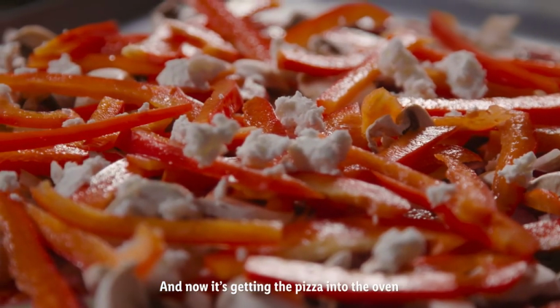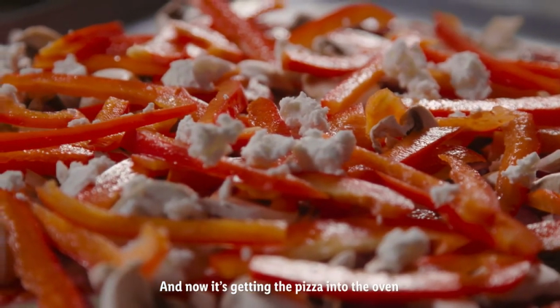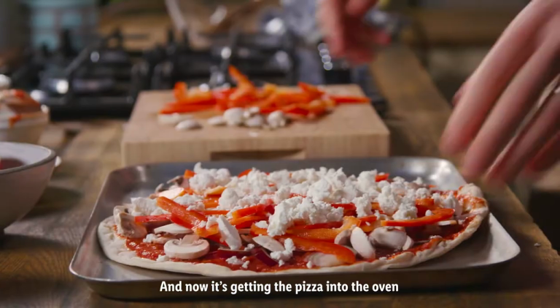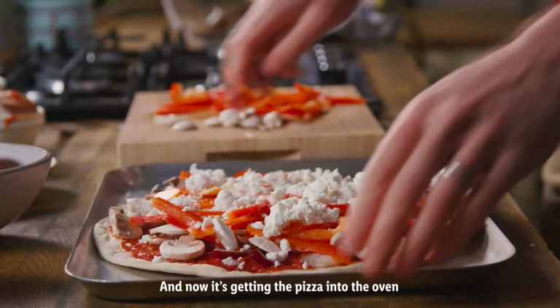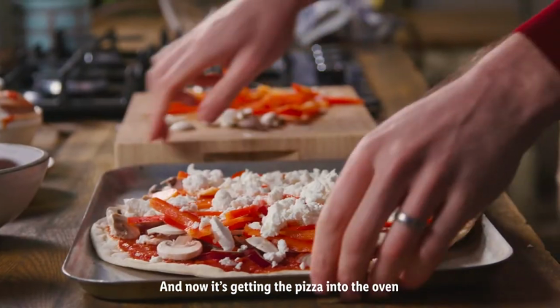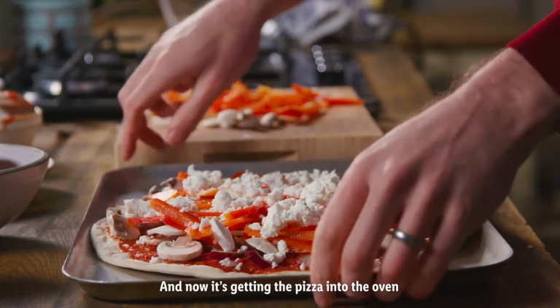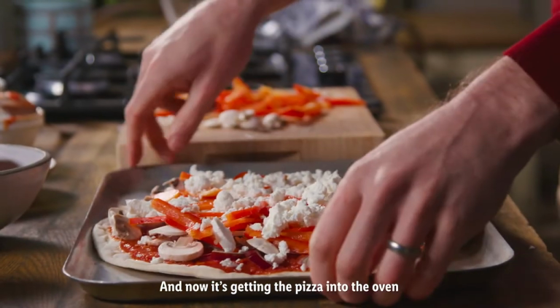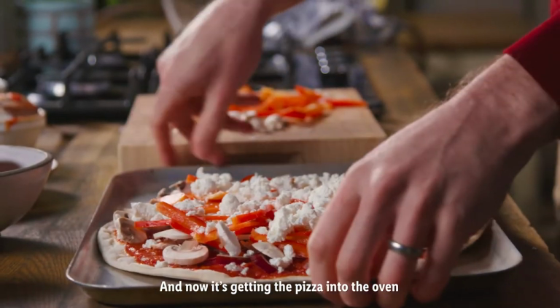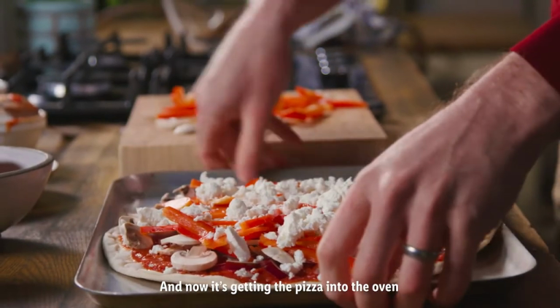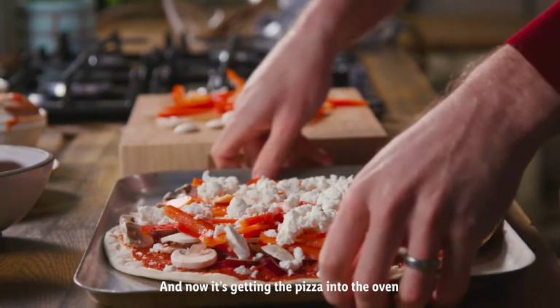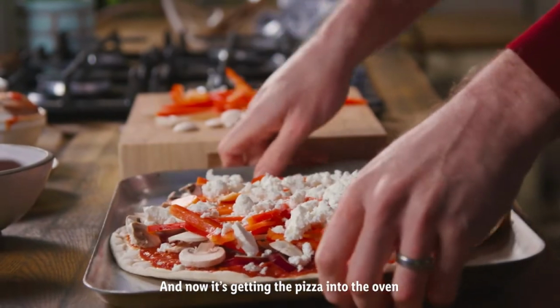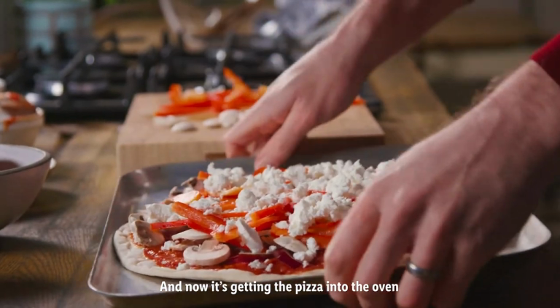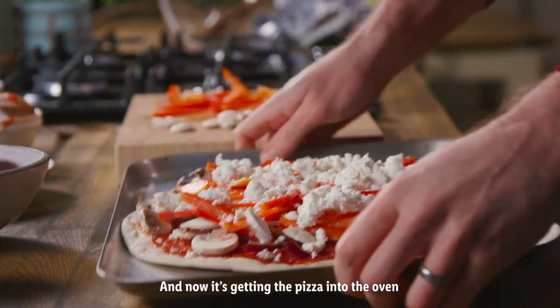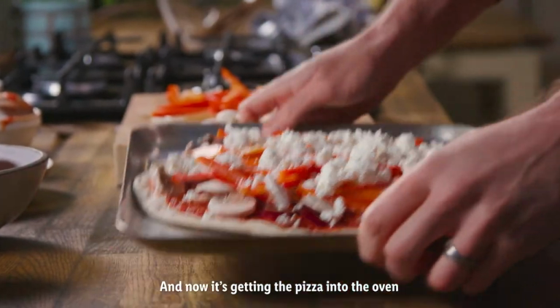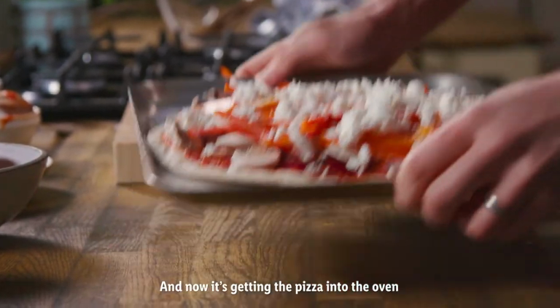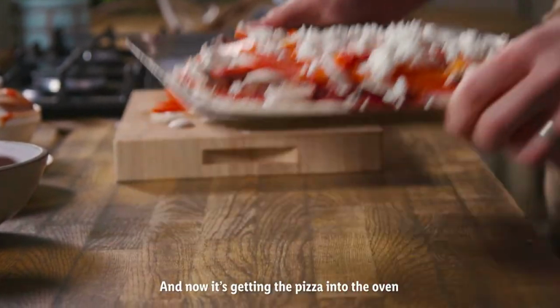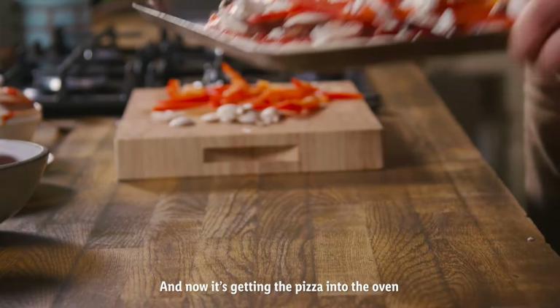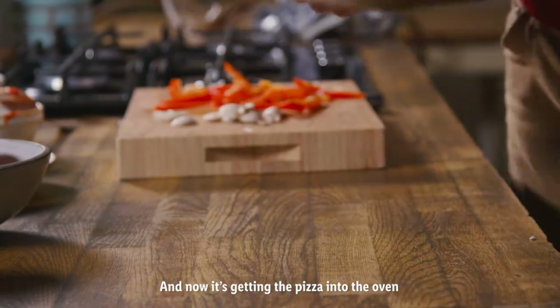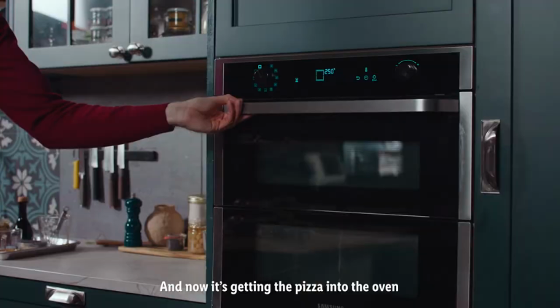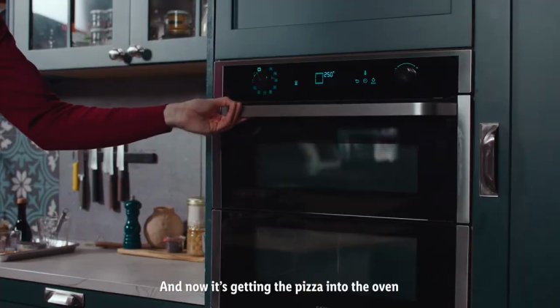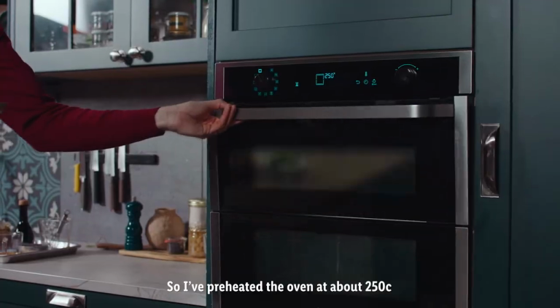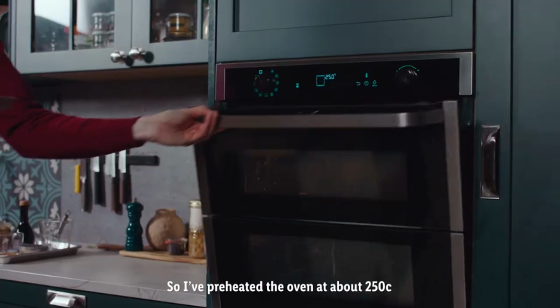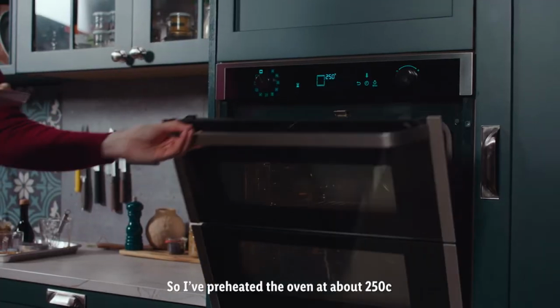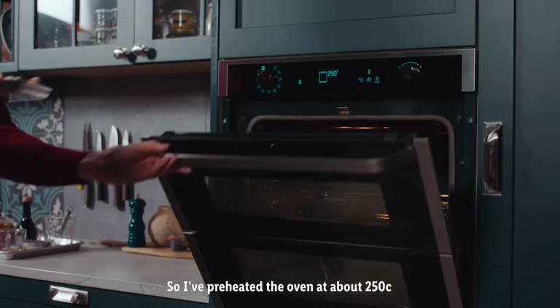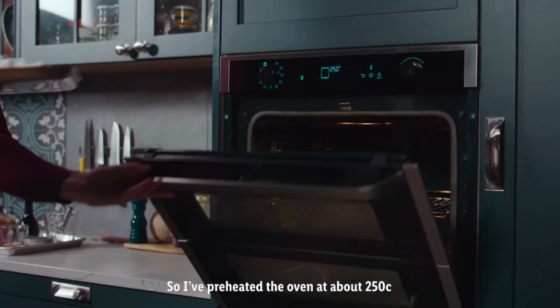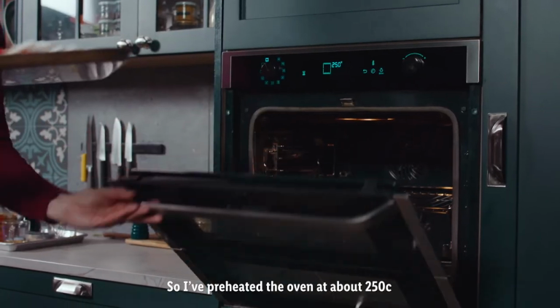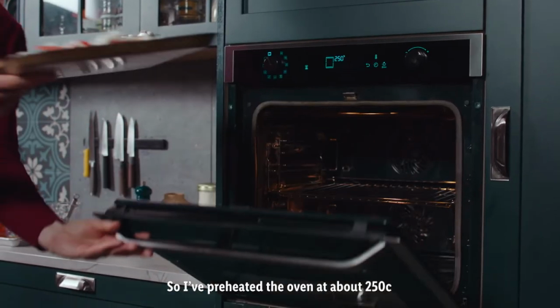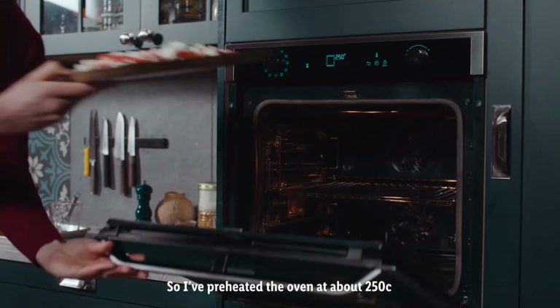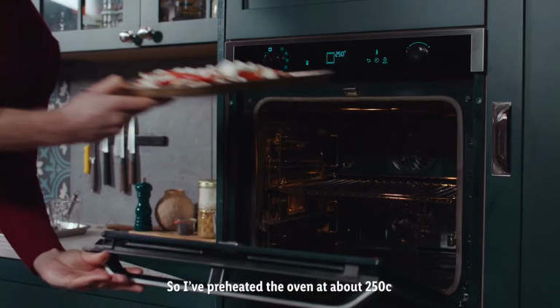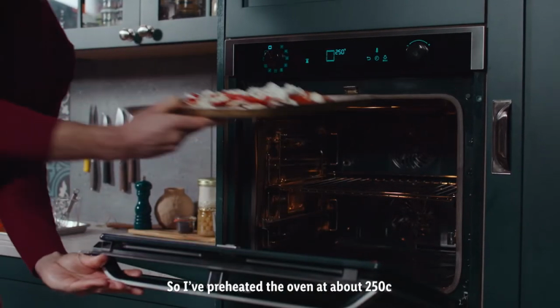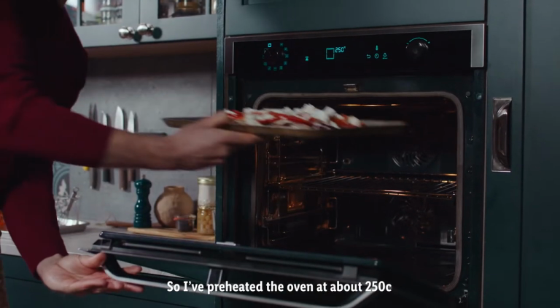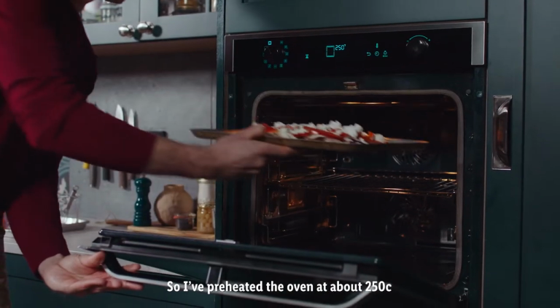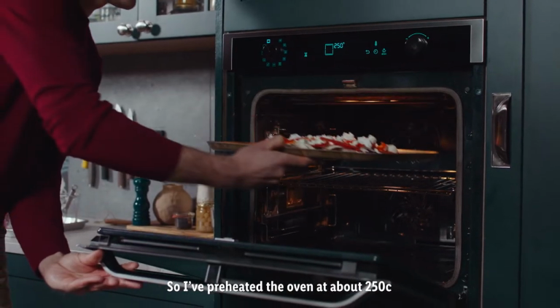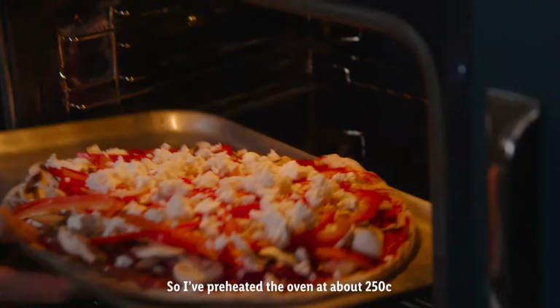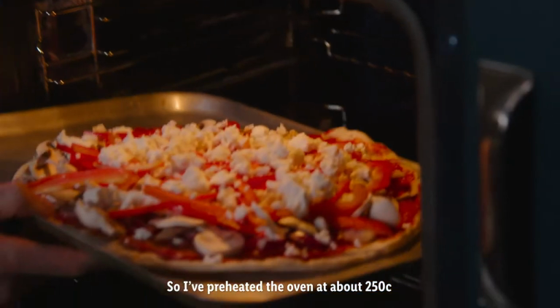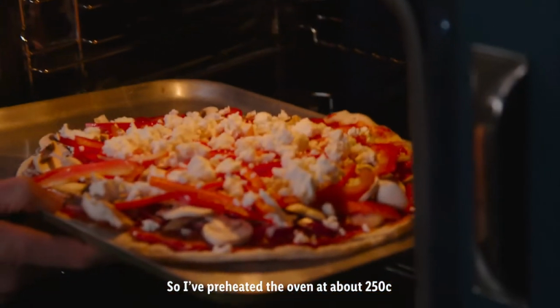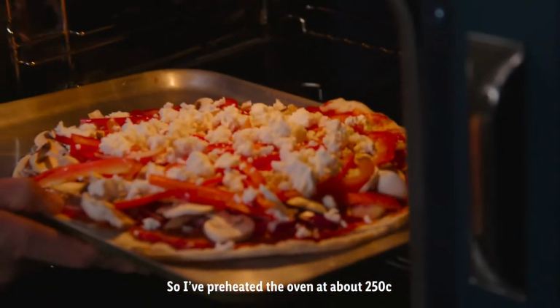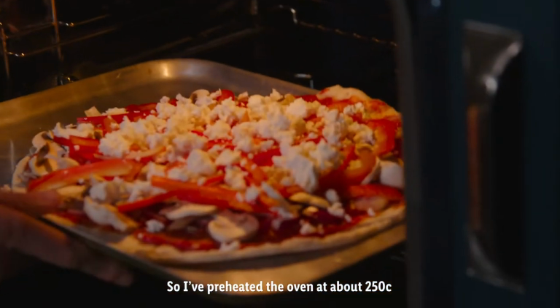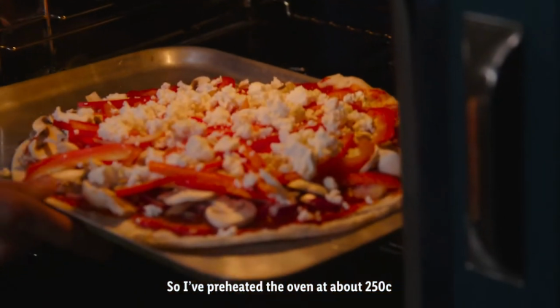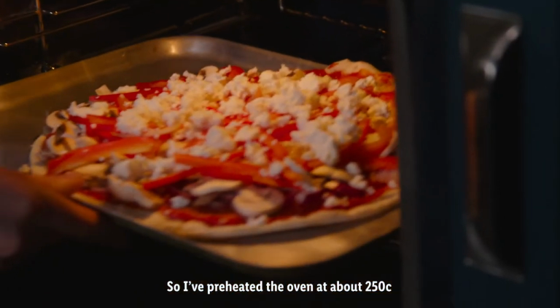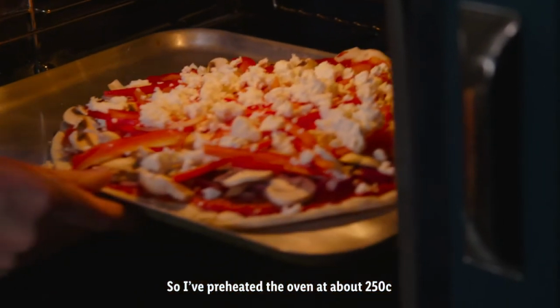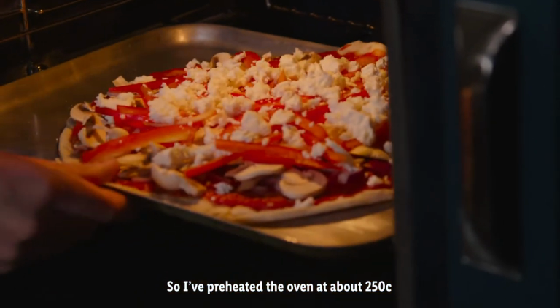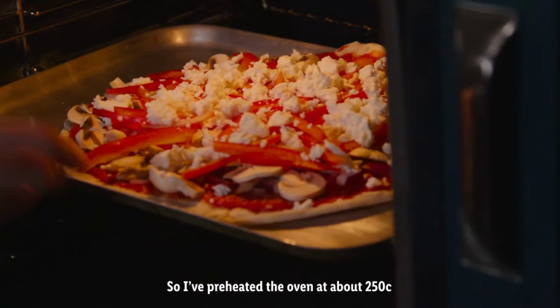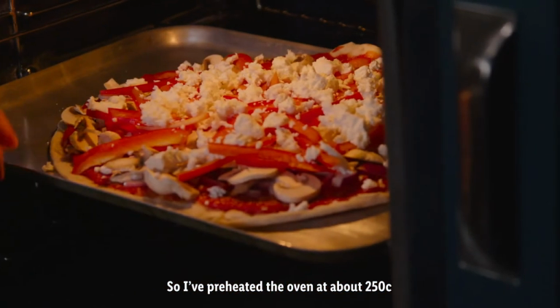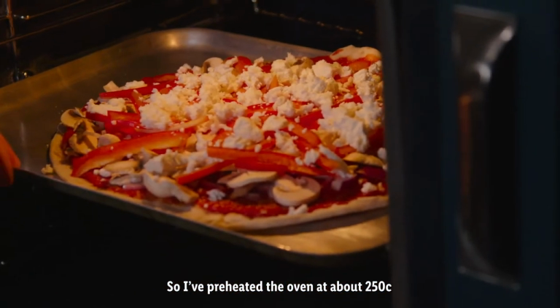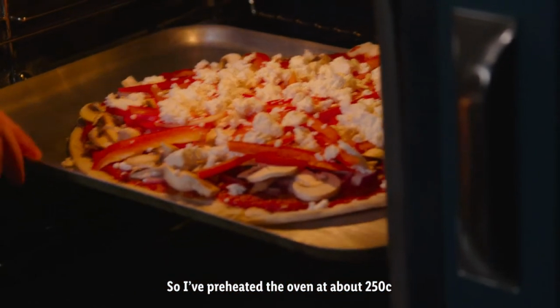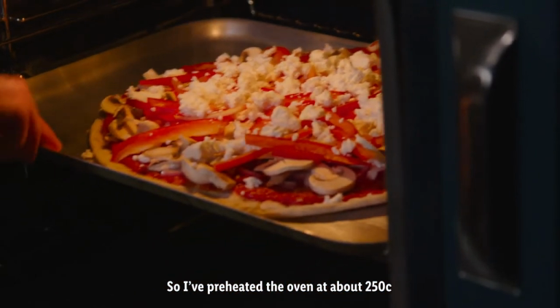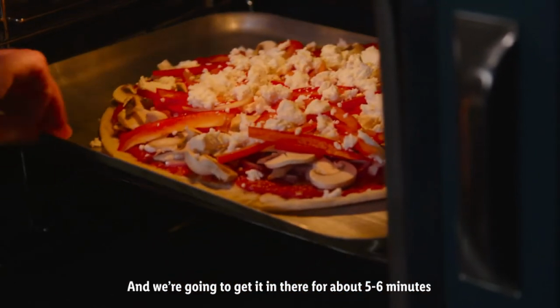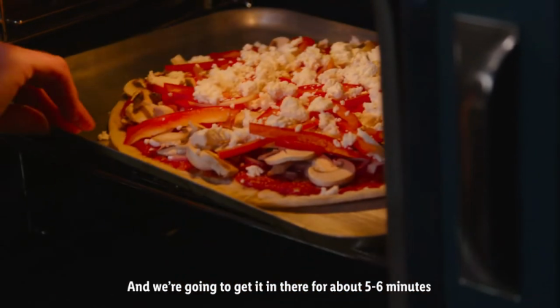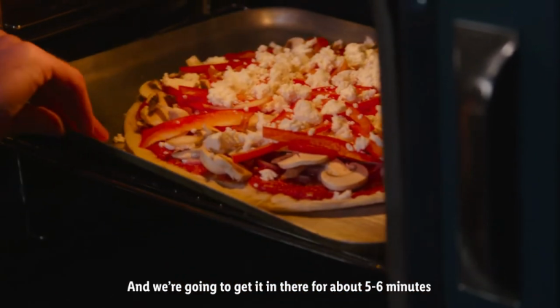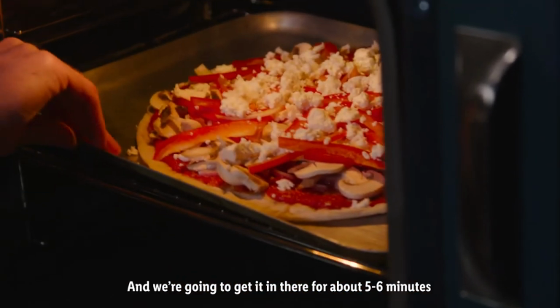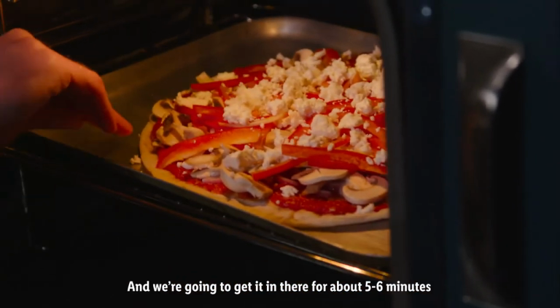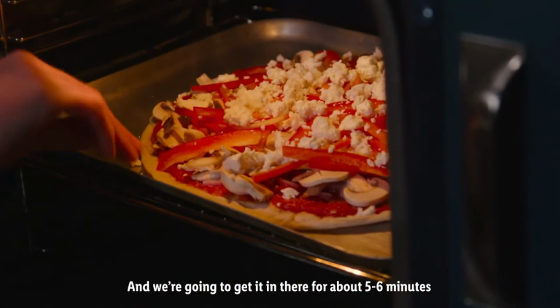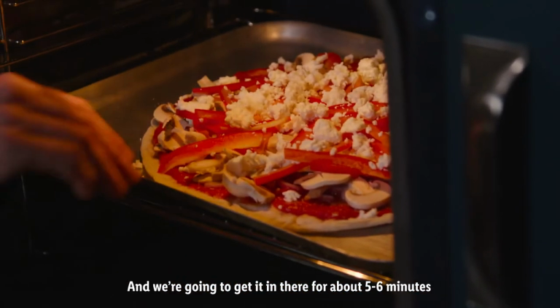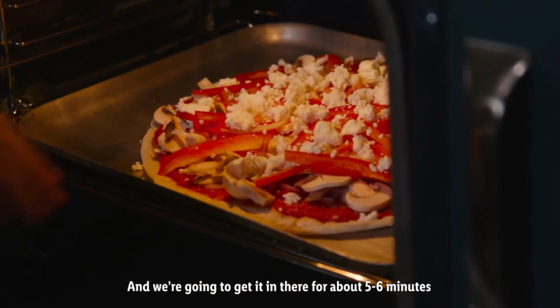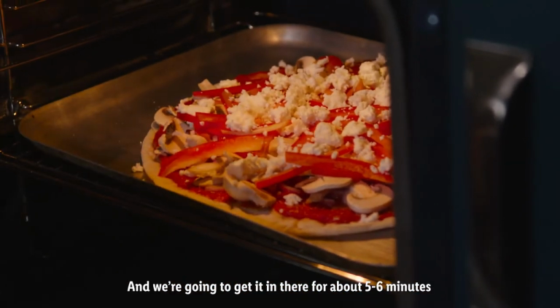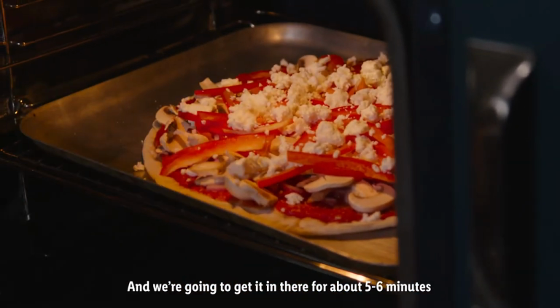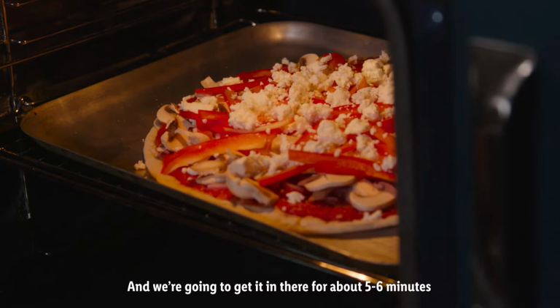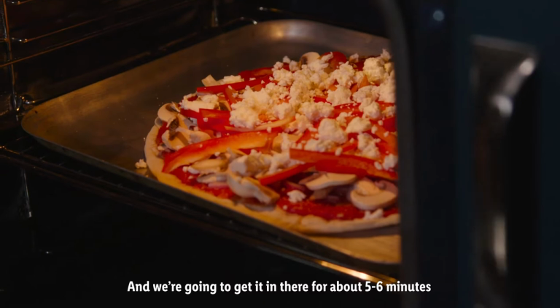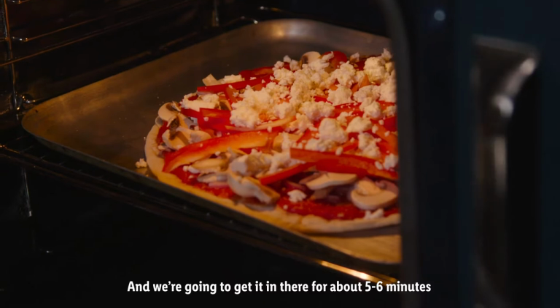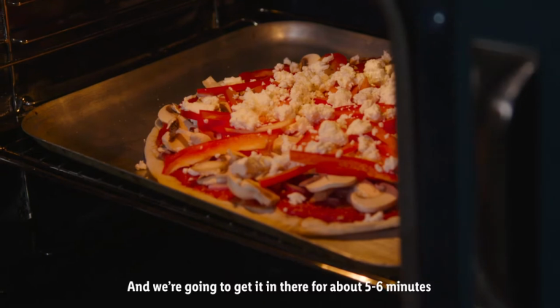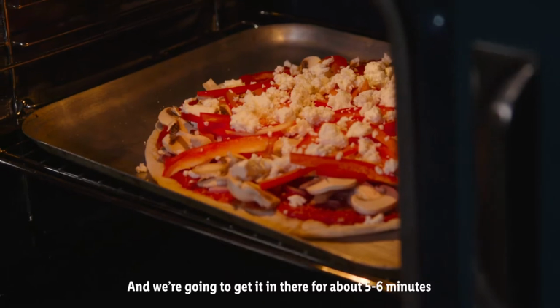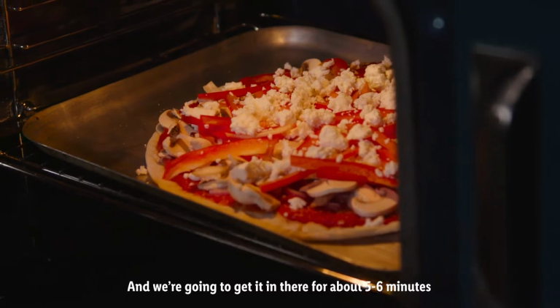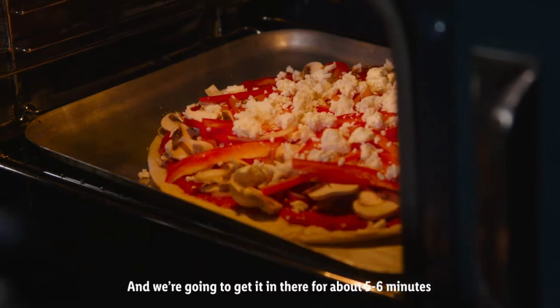And now it's getting the pizza into the oven. I've preheated the oven at about 250 and we're going to get it in there for about five to six minutes.